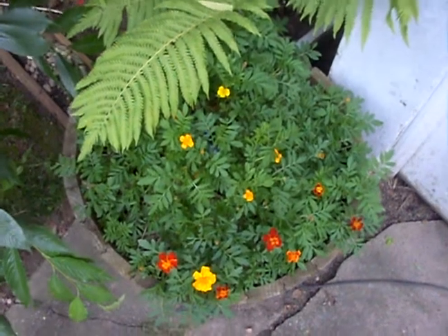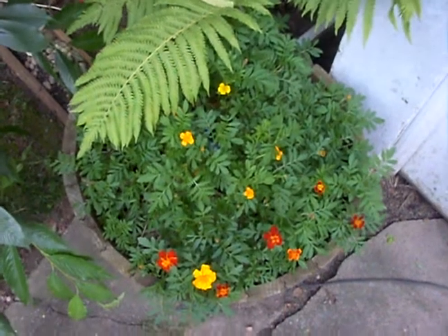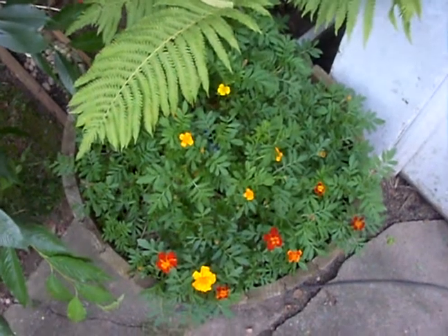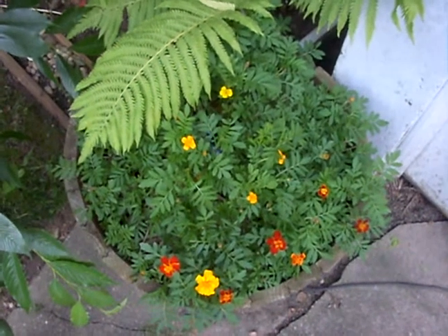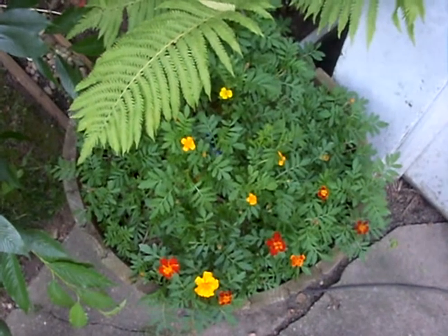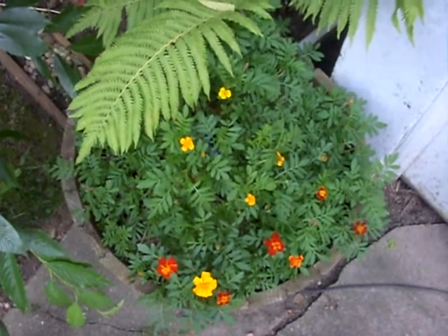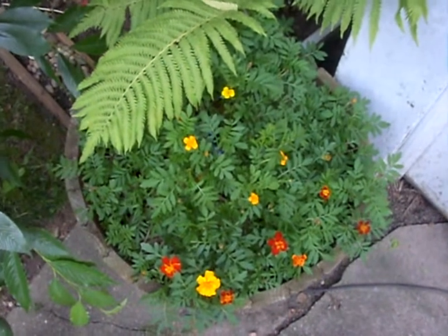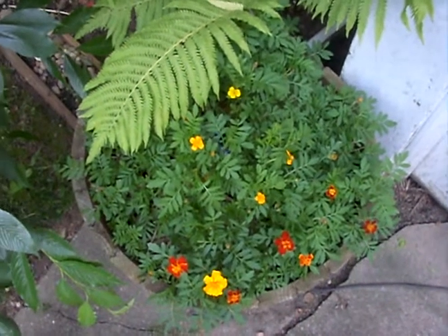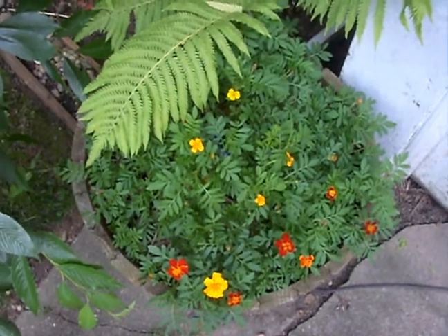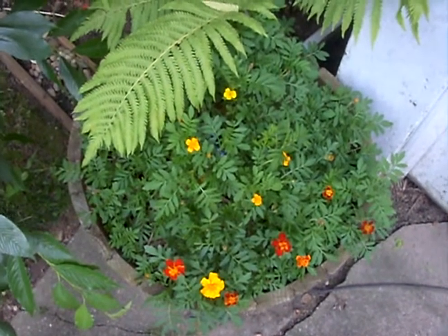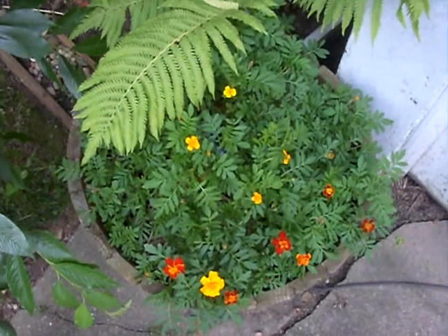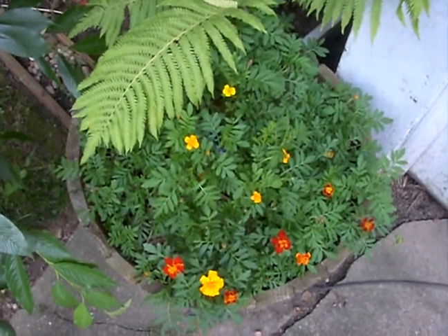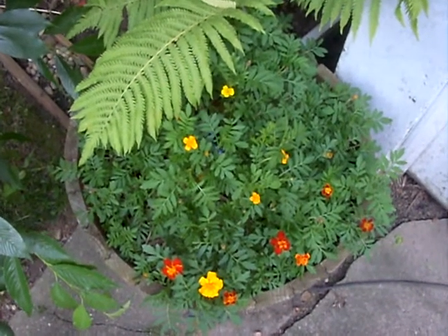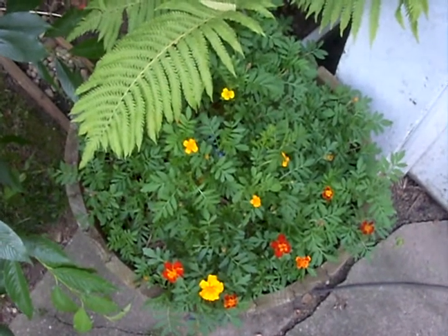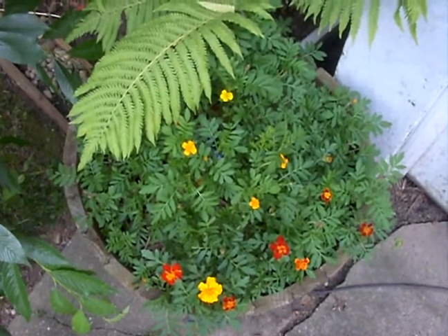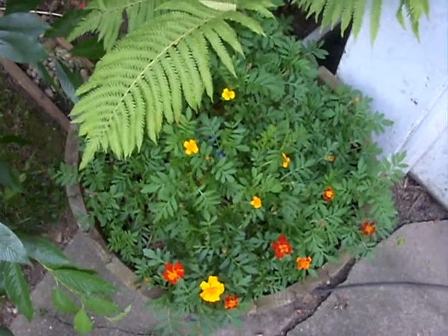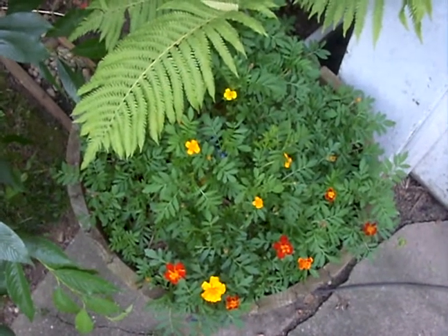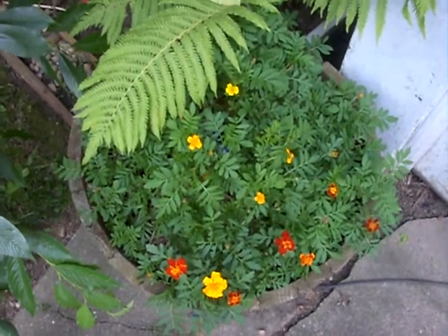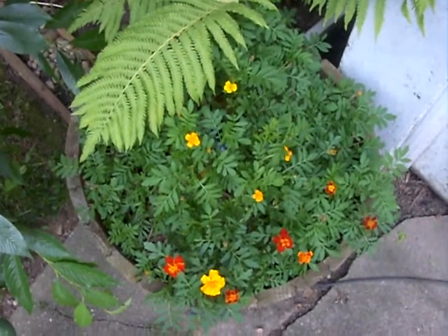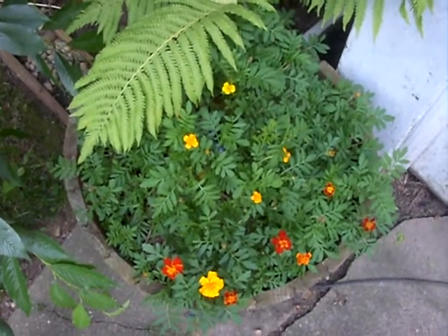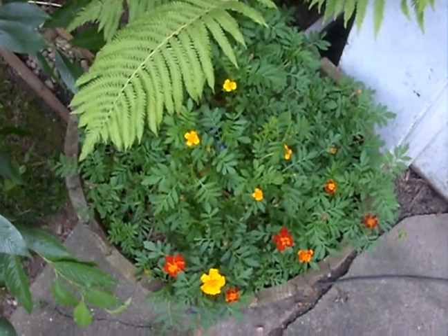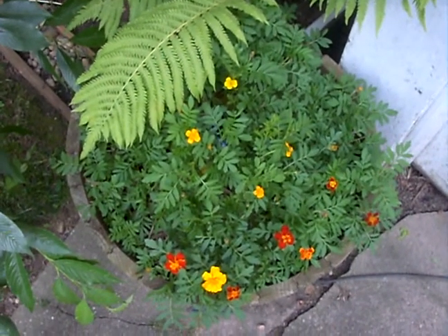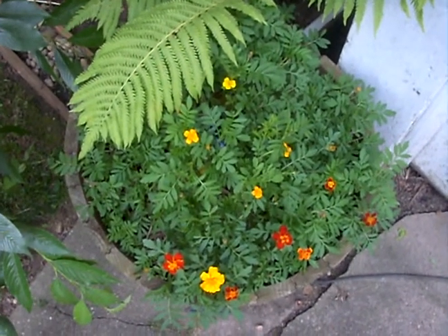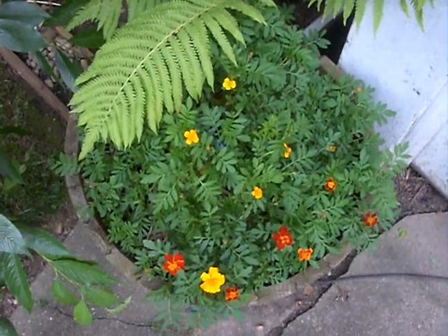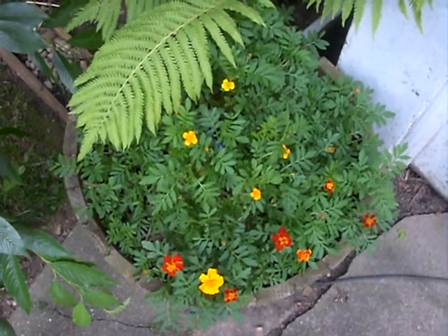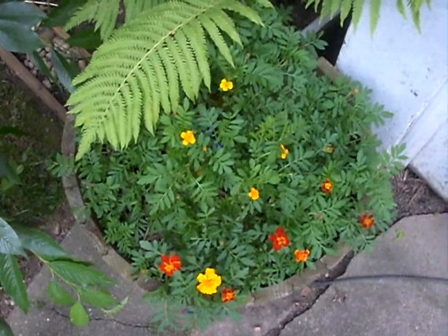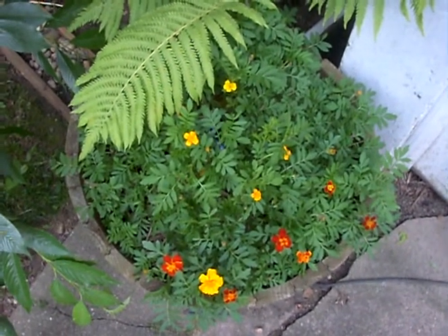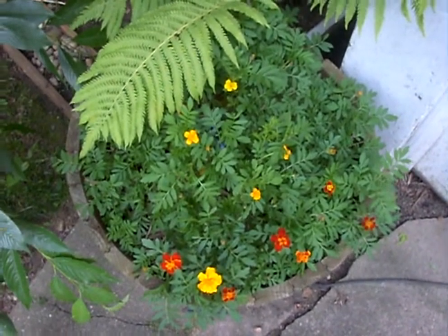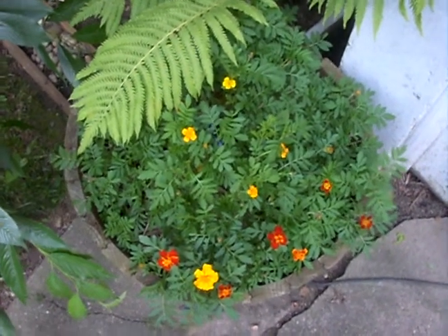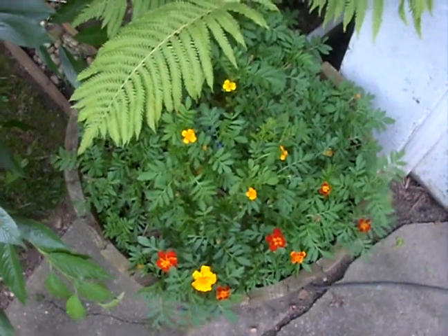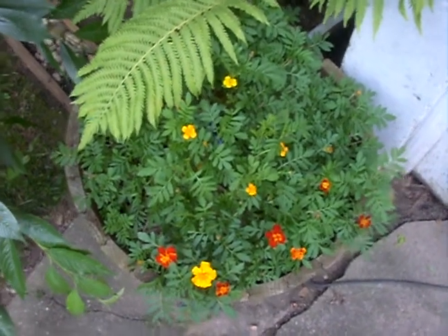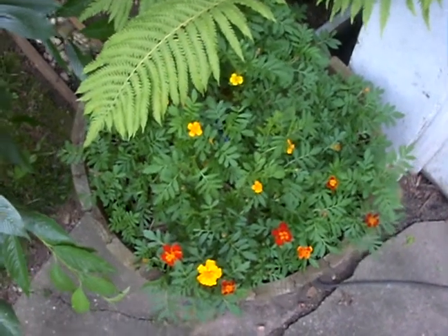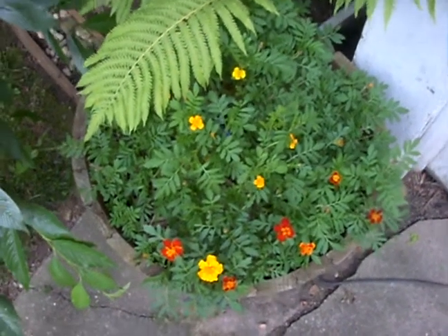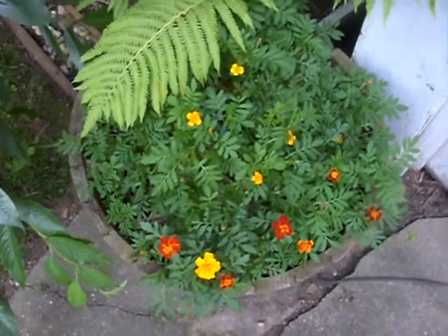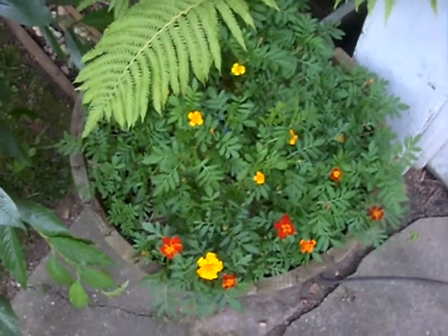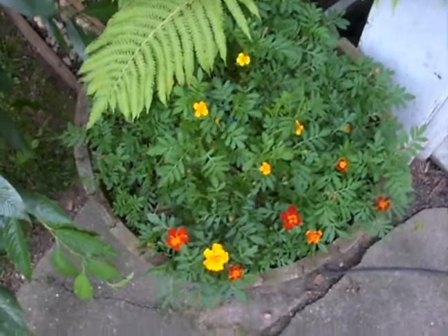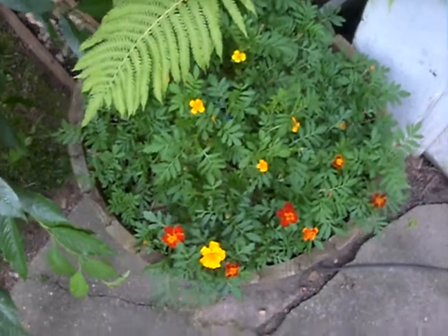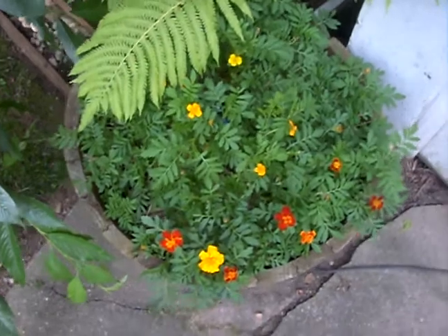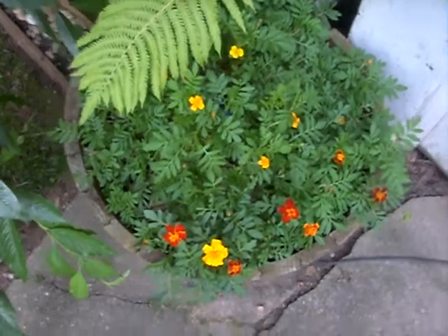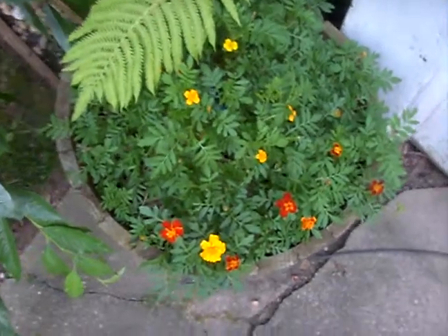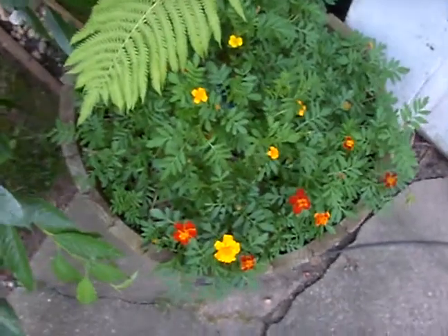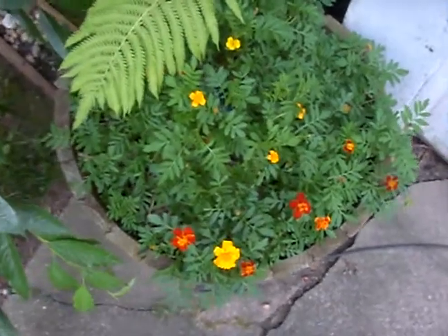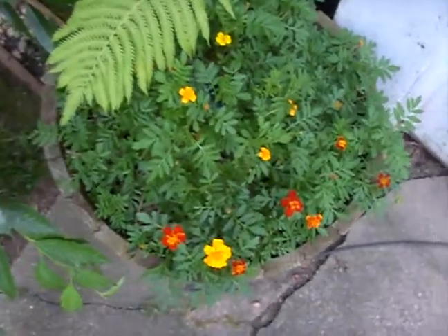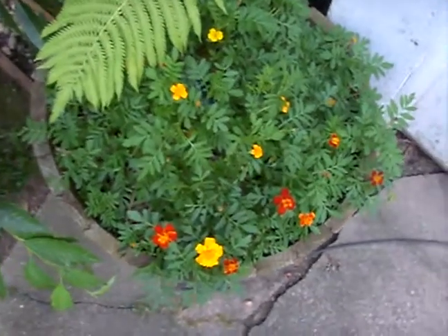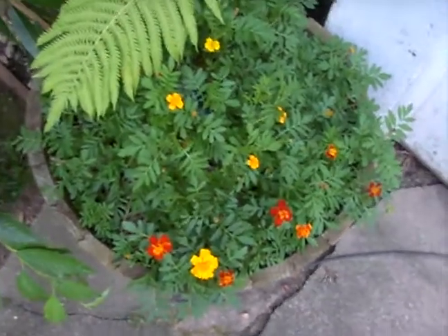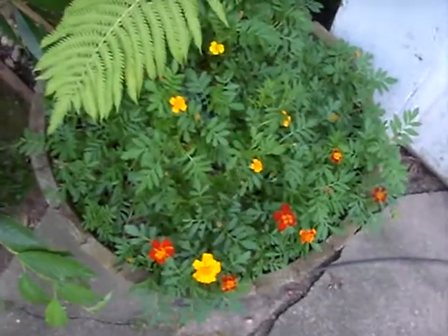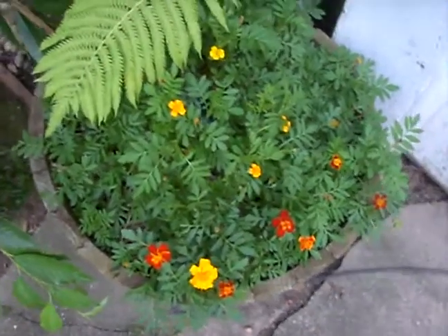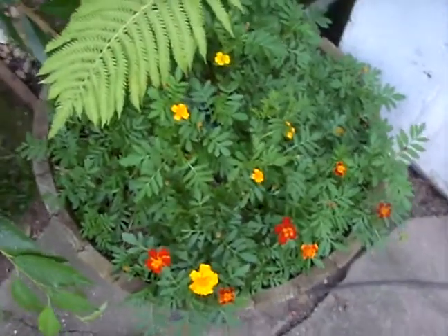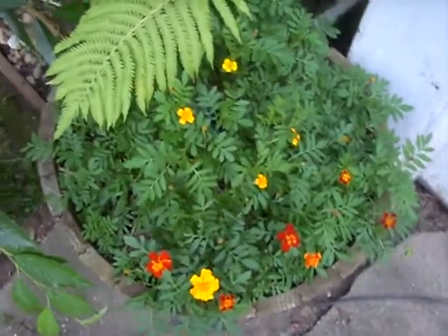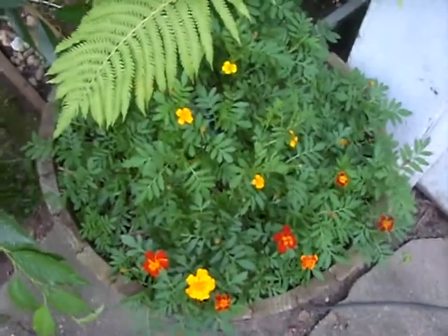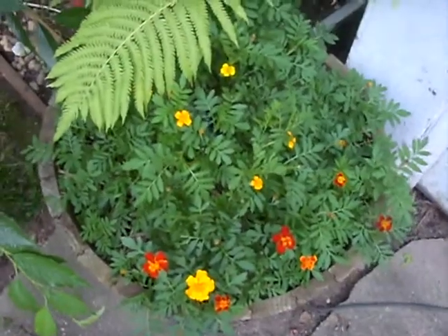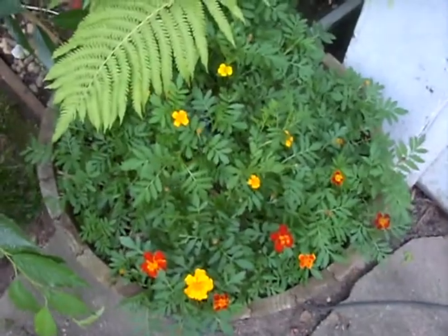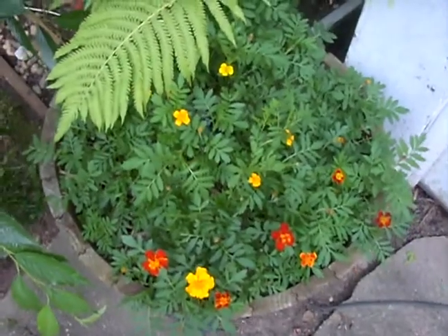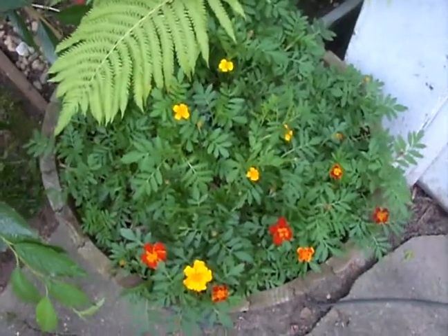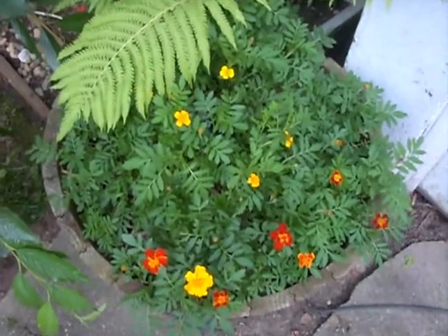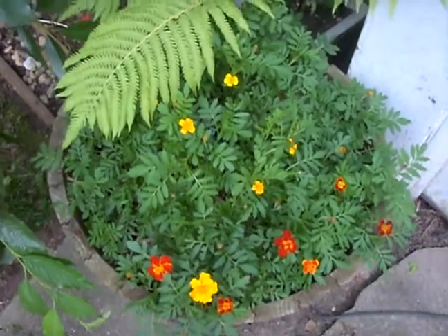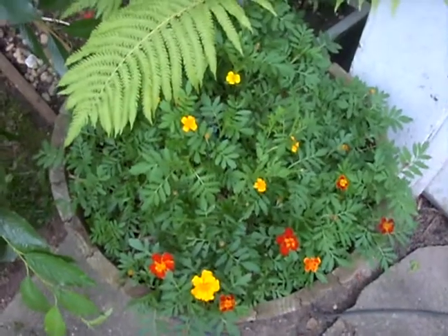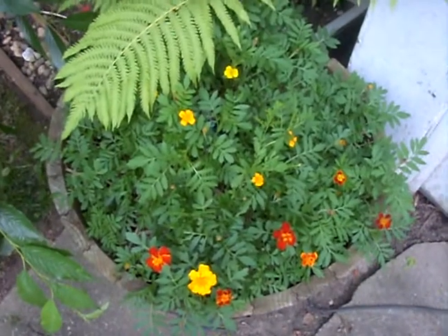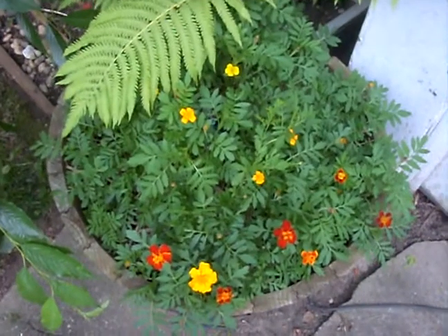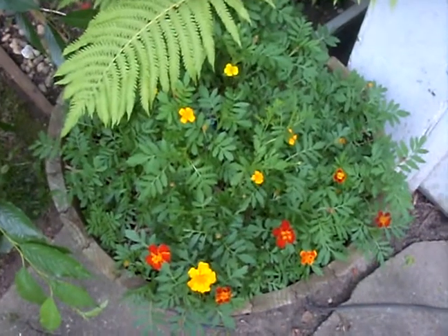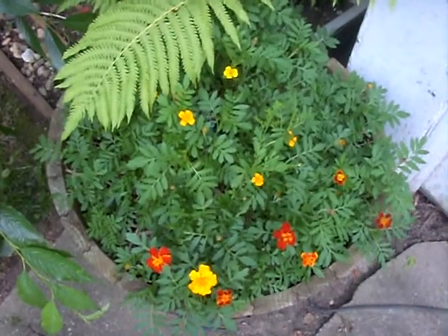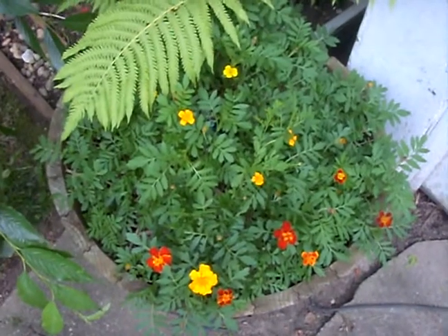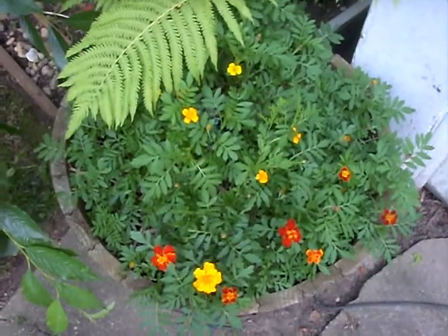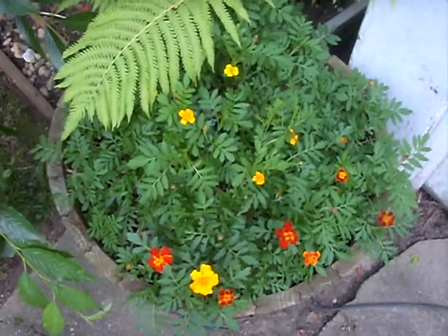Hello and welcome to Gardening 101 with Dr. Greenthumb. Today we're going to be talking about how to grow marigolds.